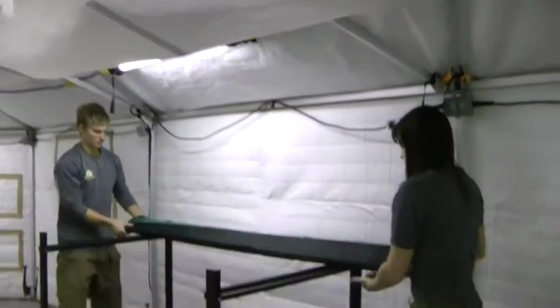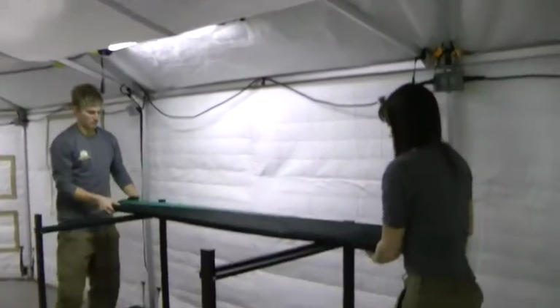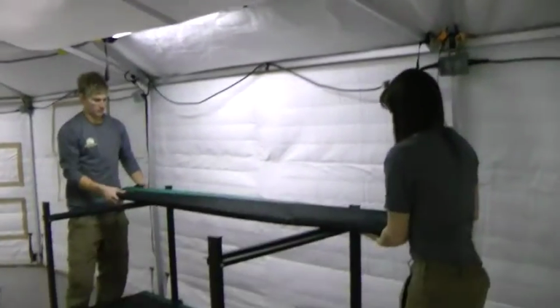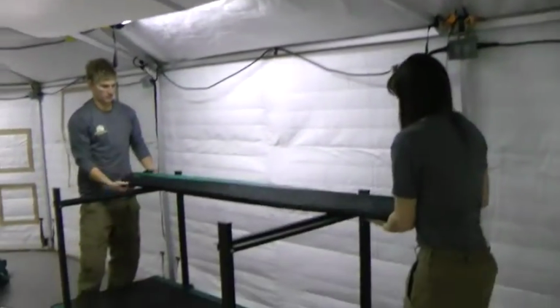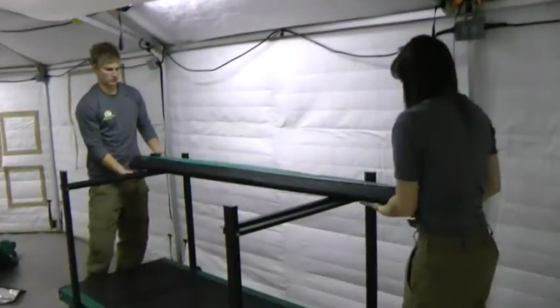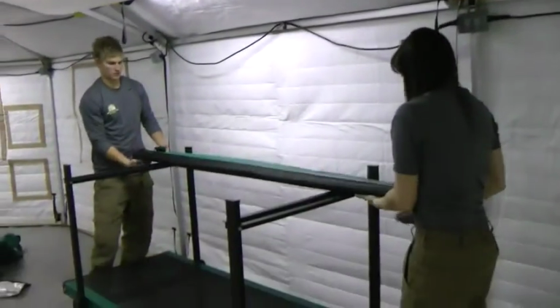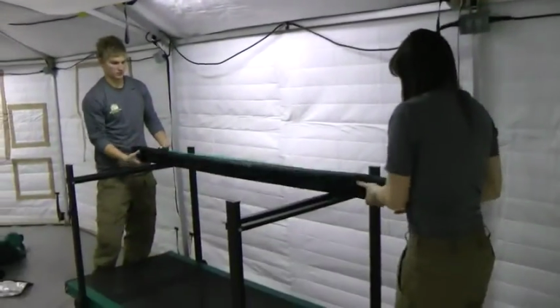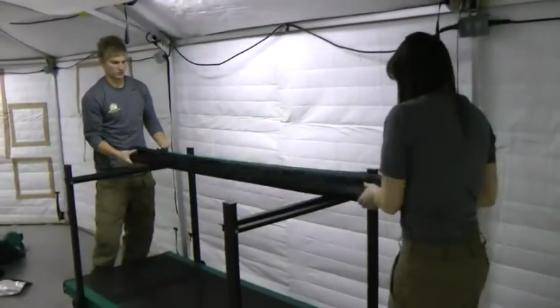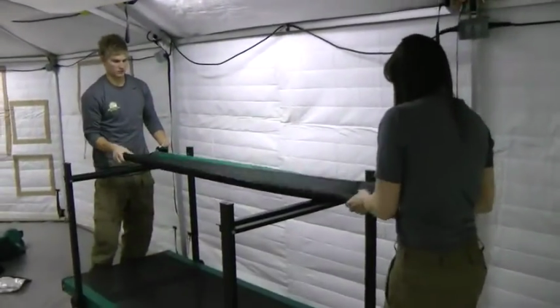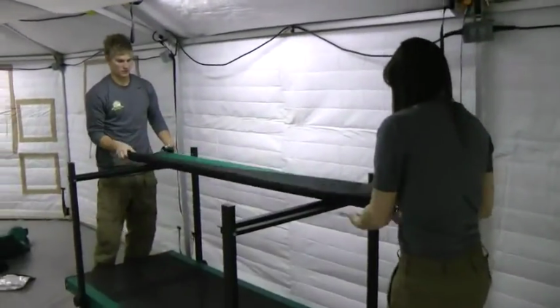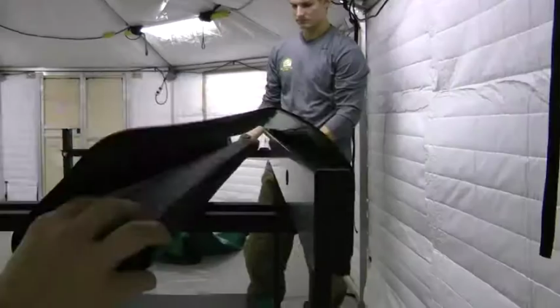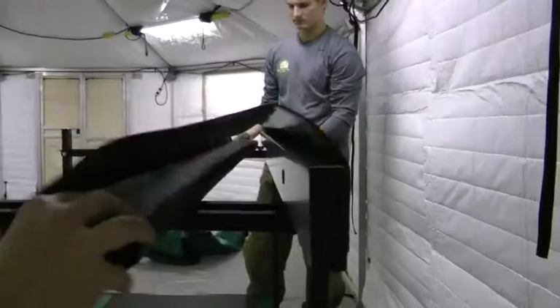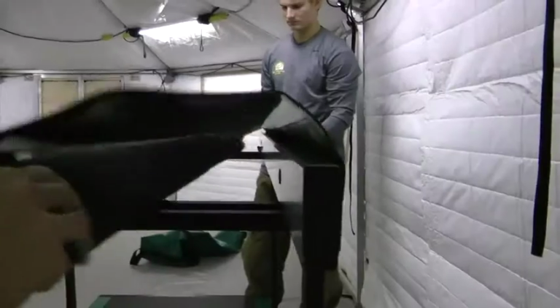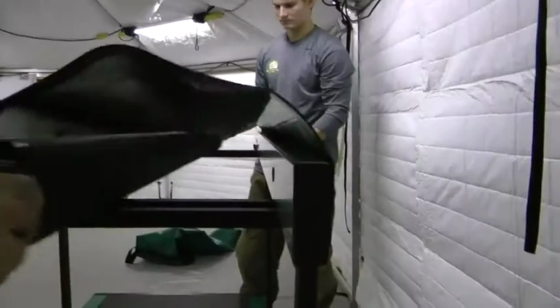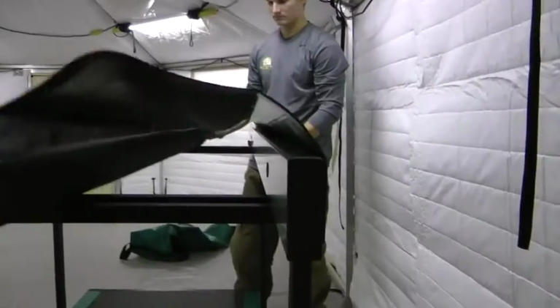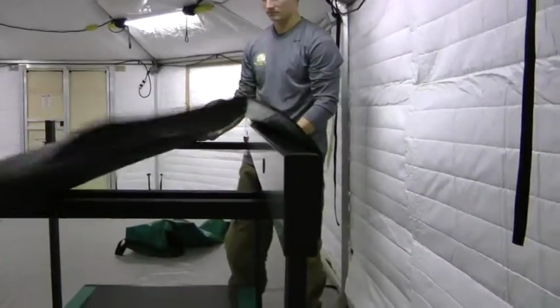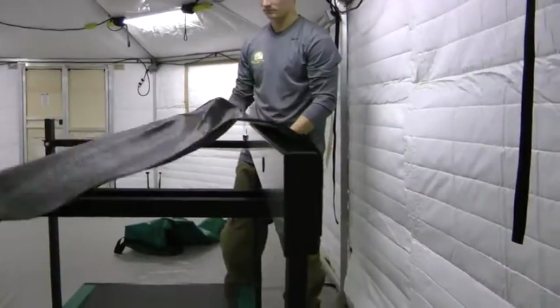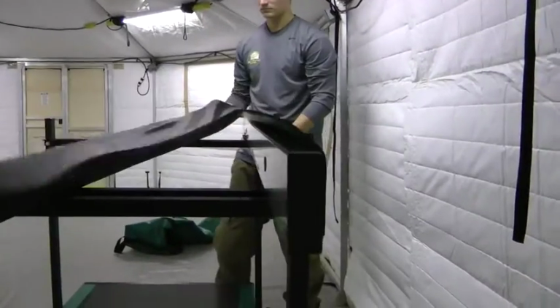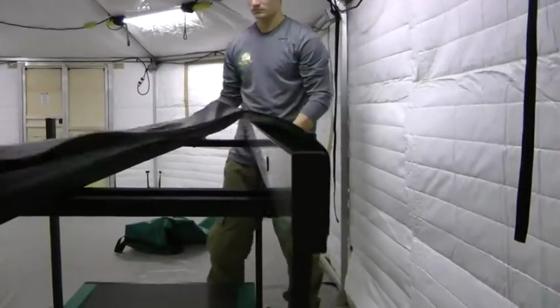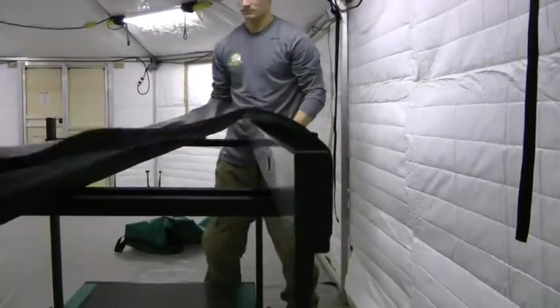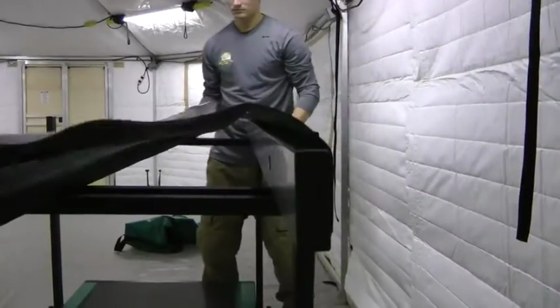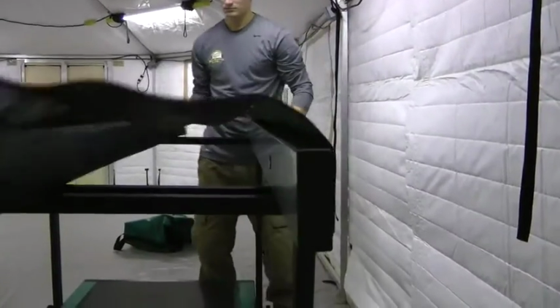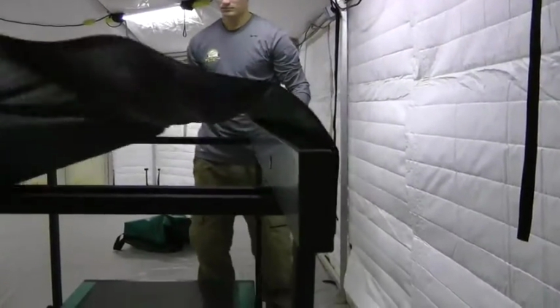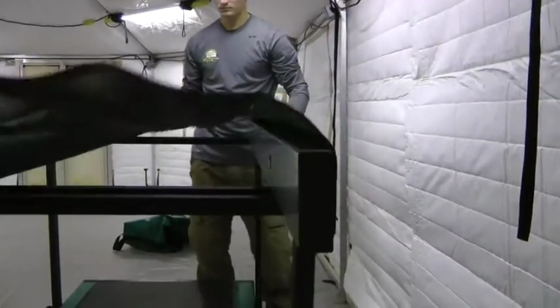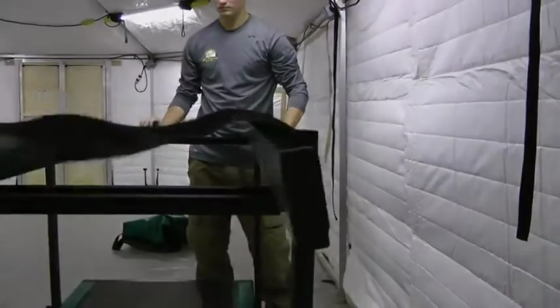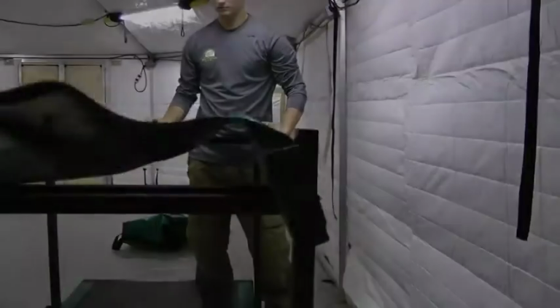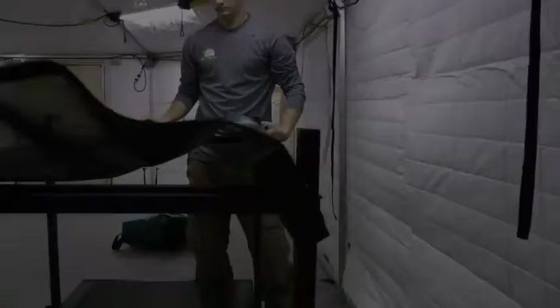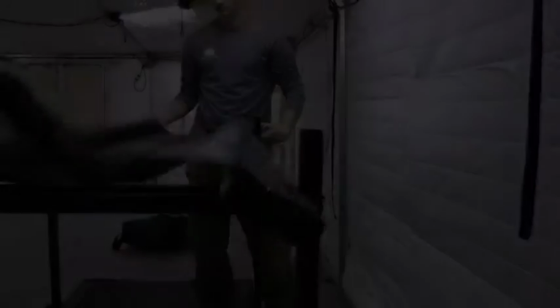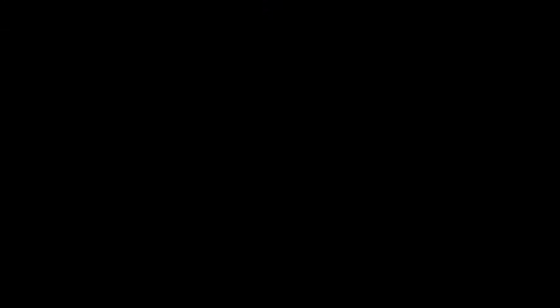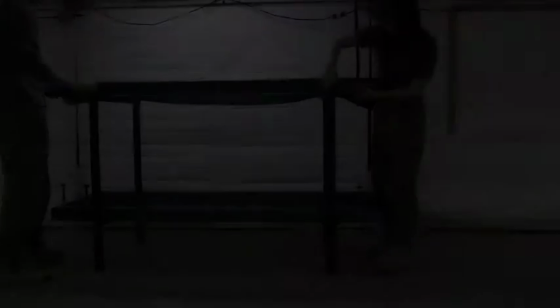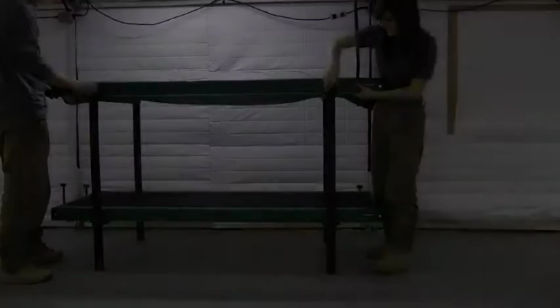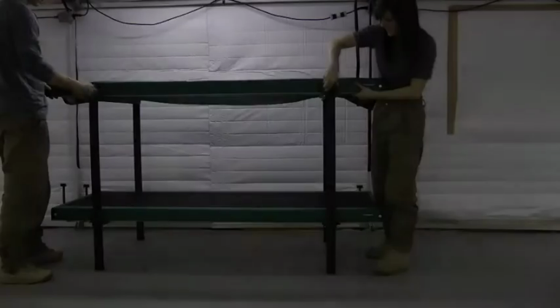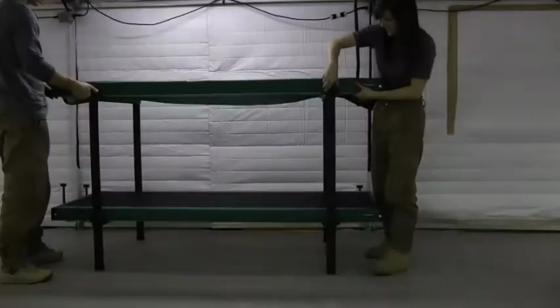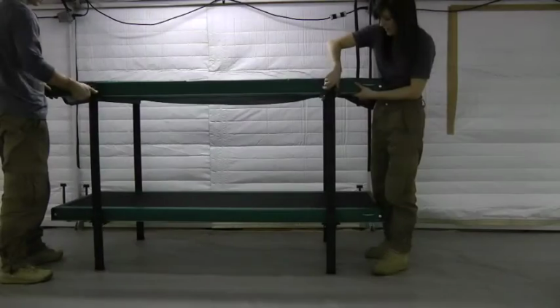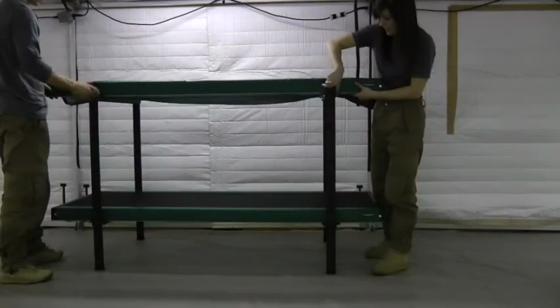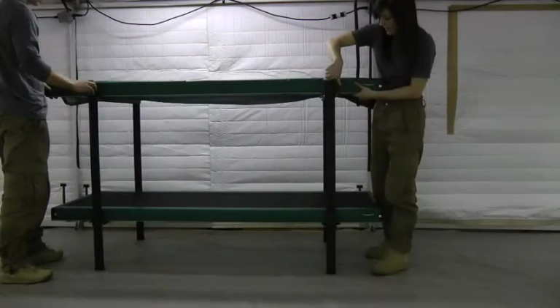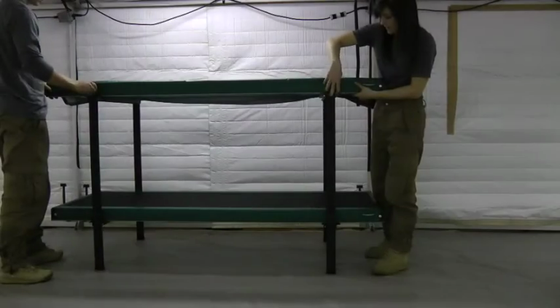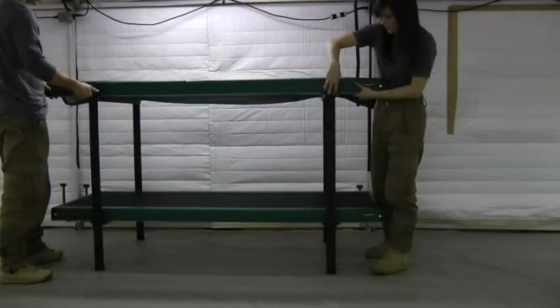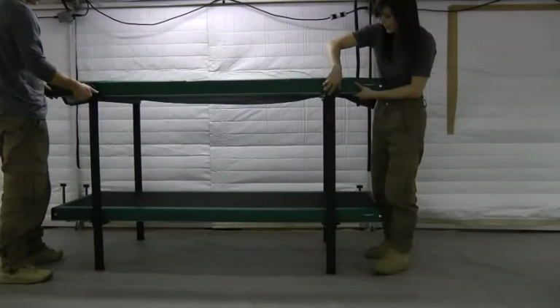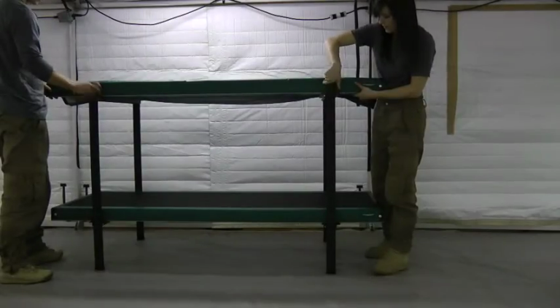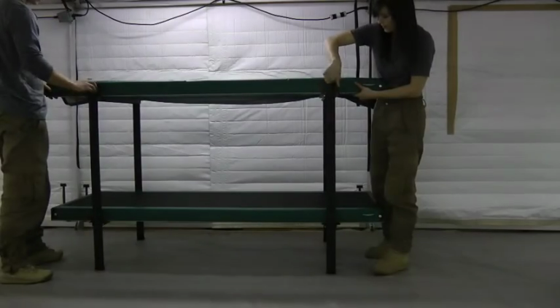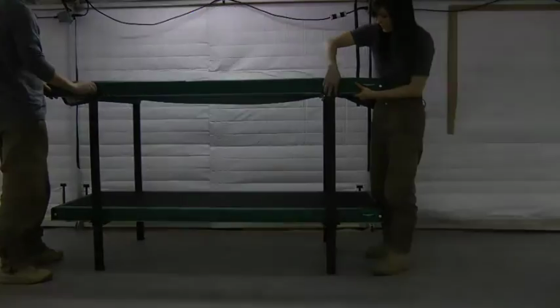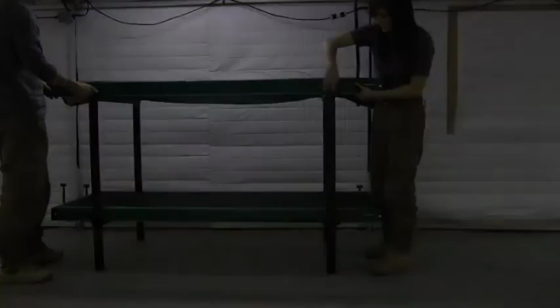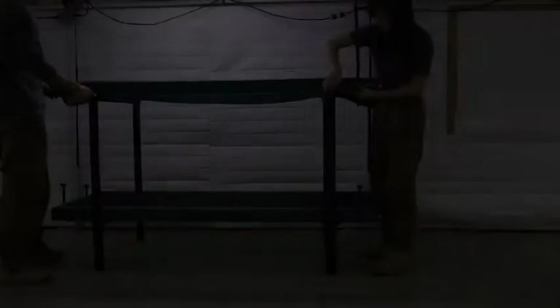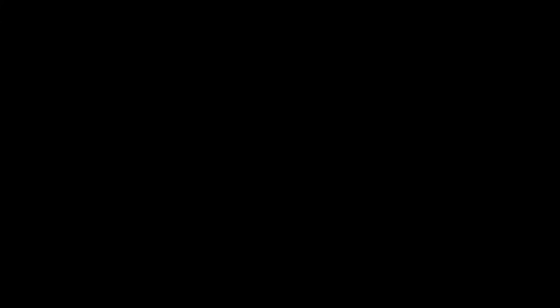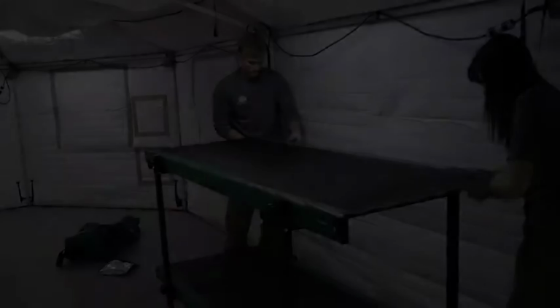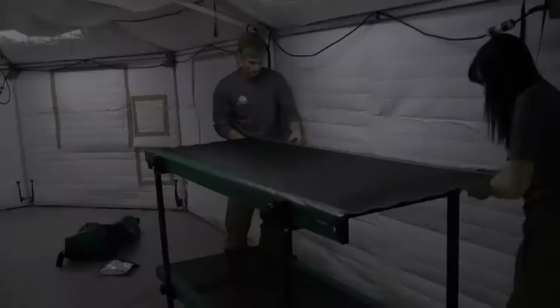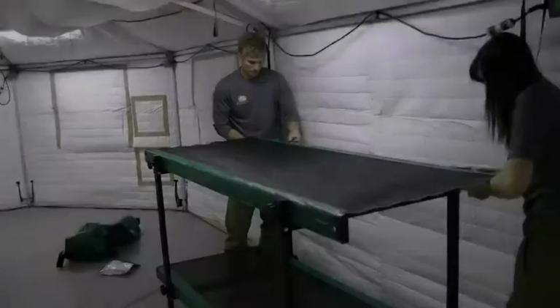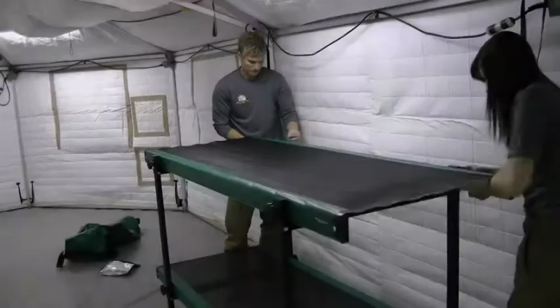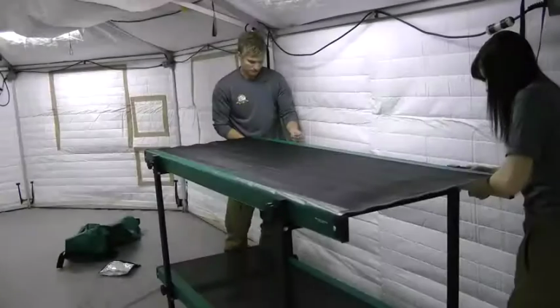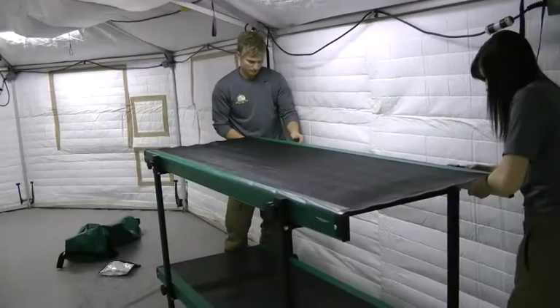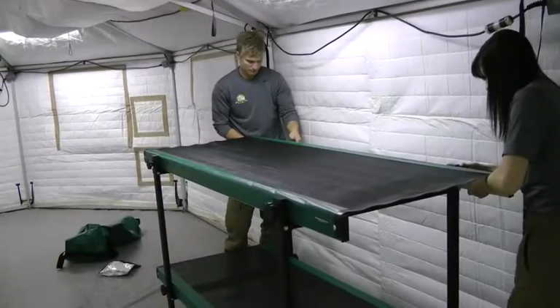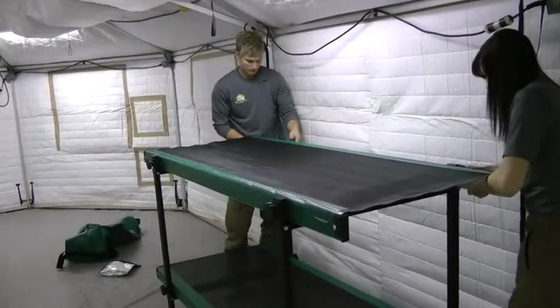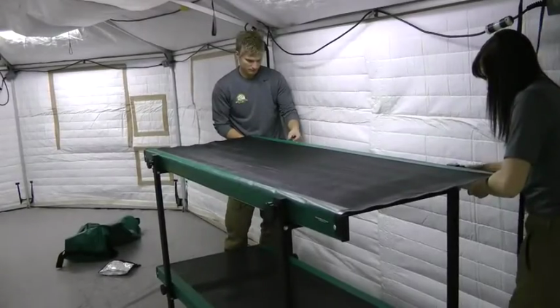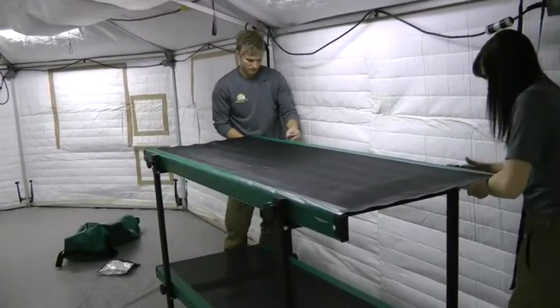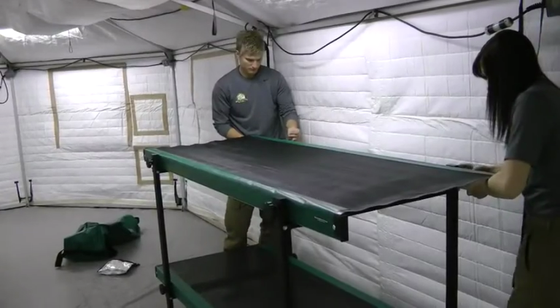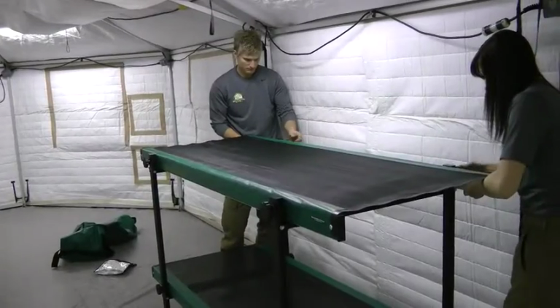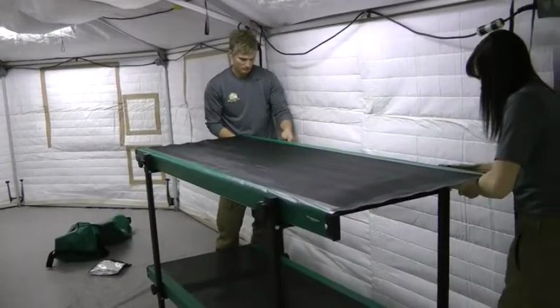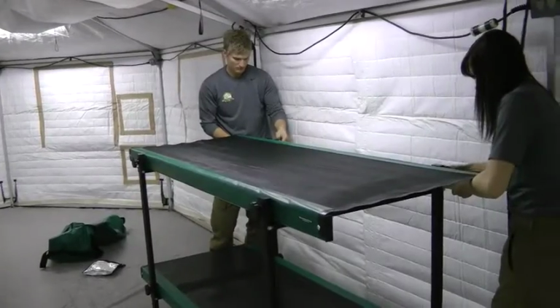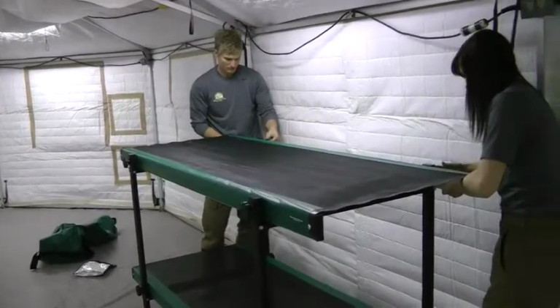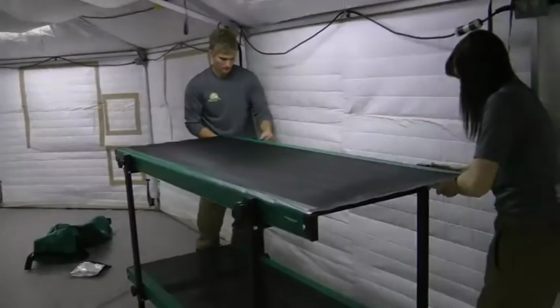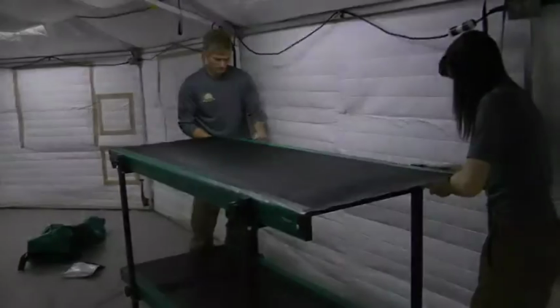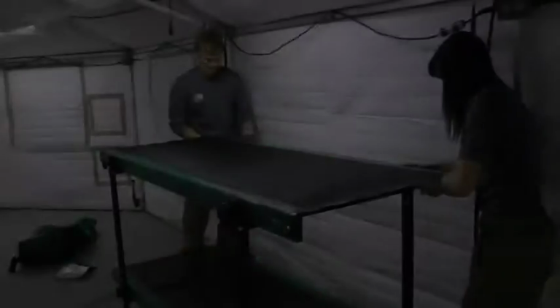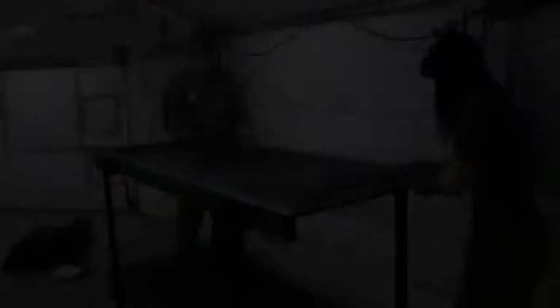Repeat on the top bunk: unfolding the fabric bed, loosely securing one side, then the other, then tightening all four bolts at once.